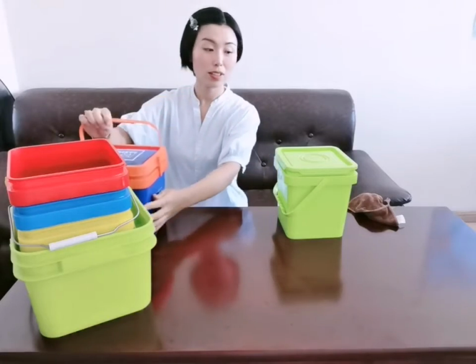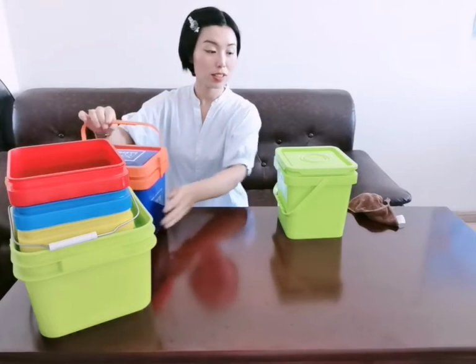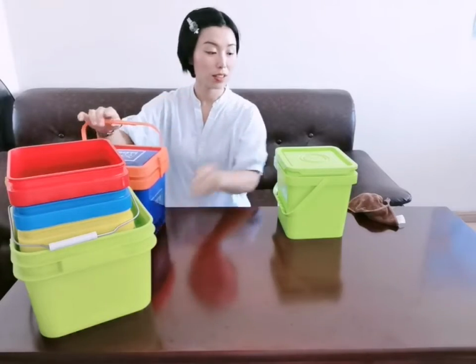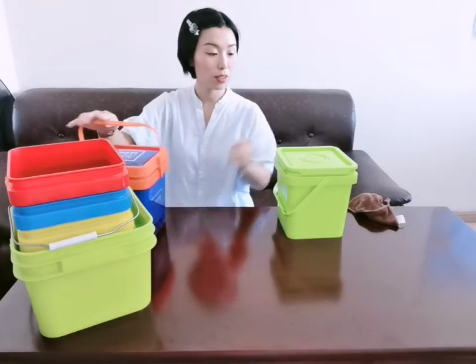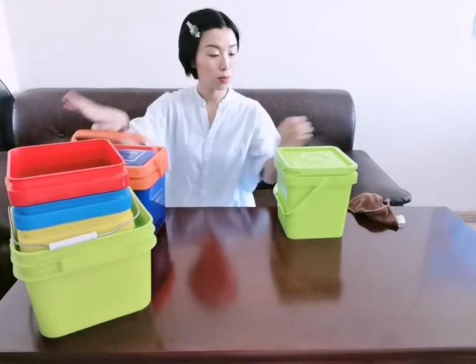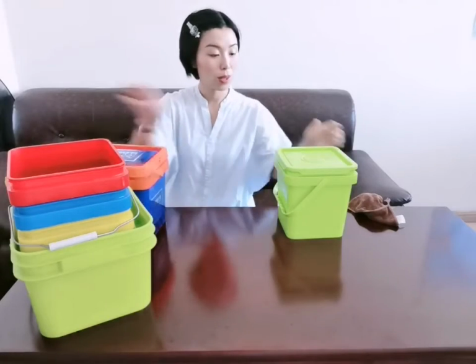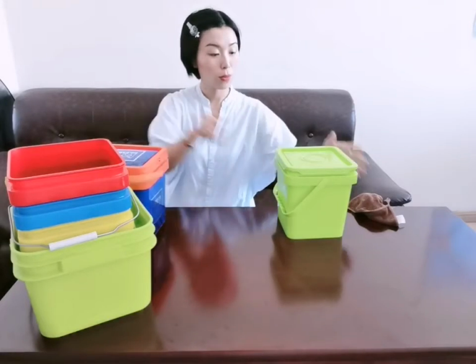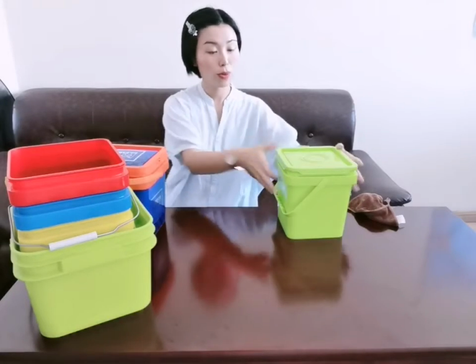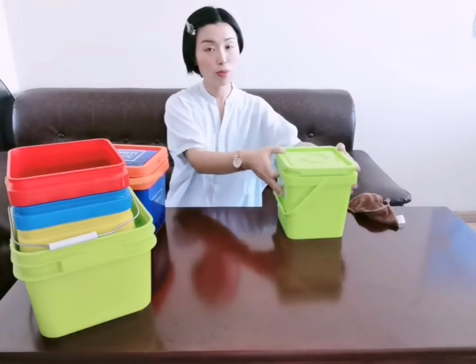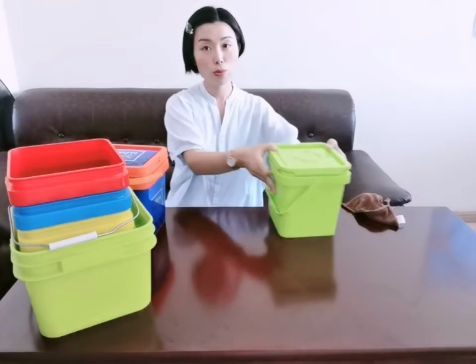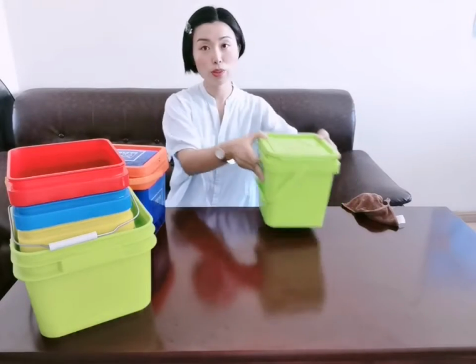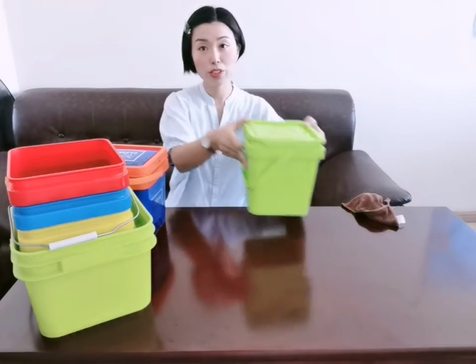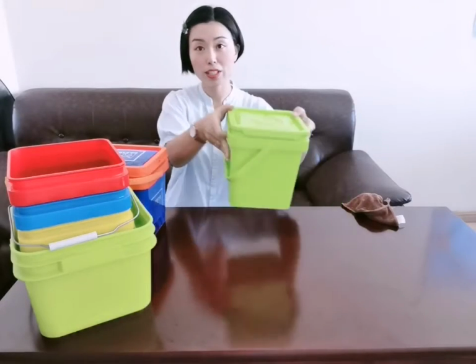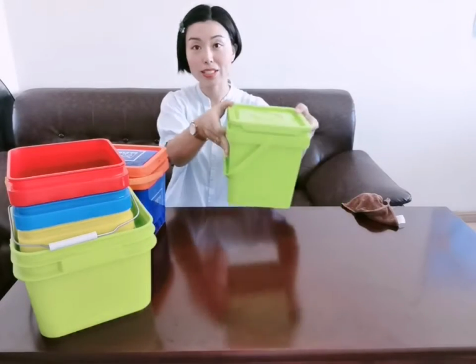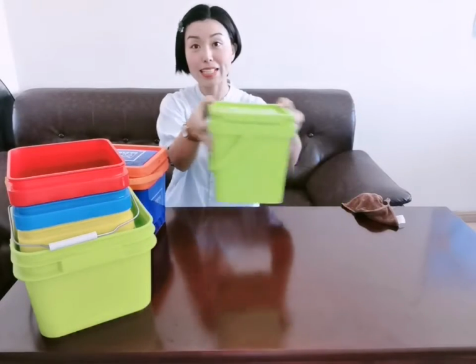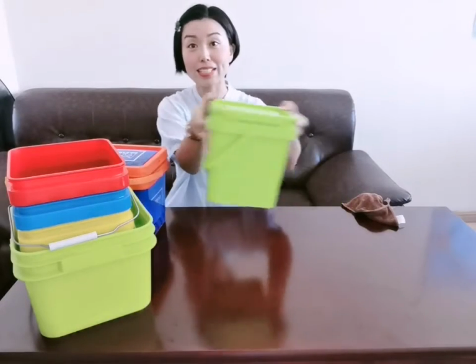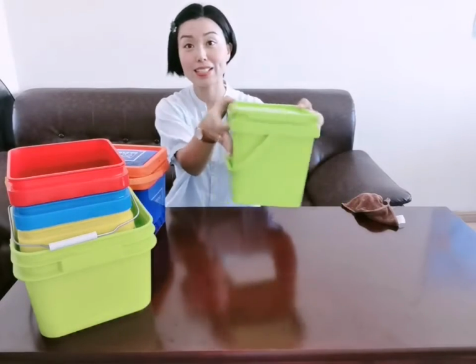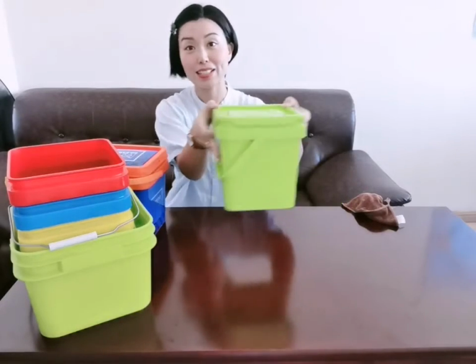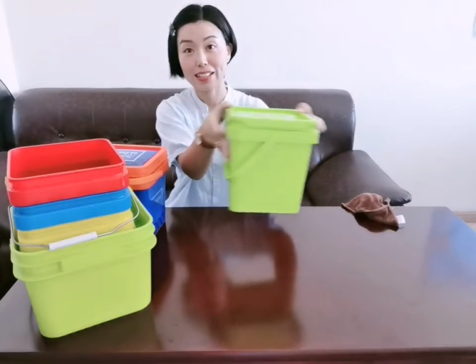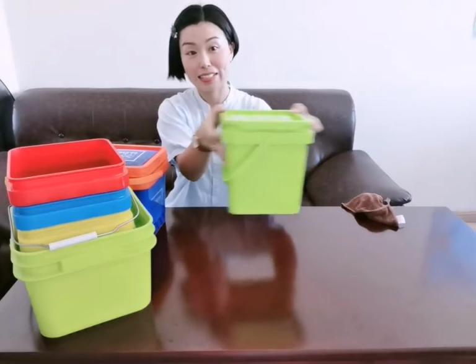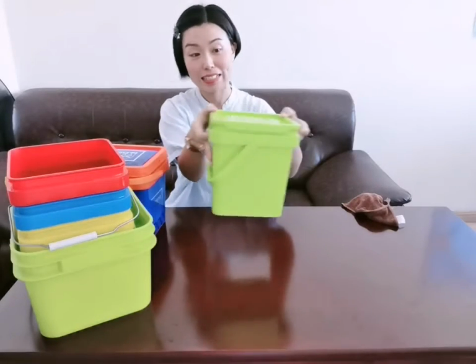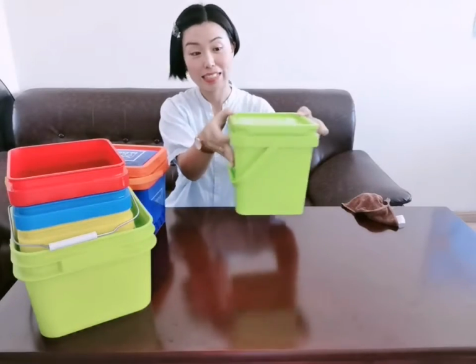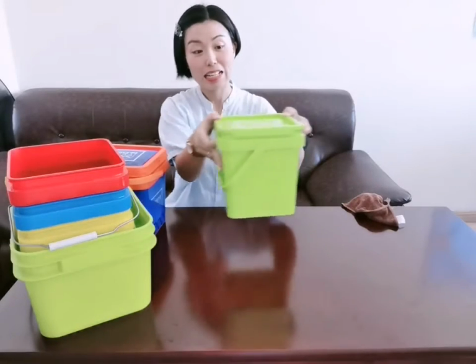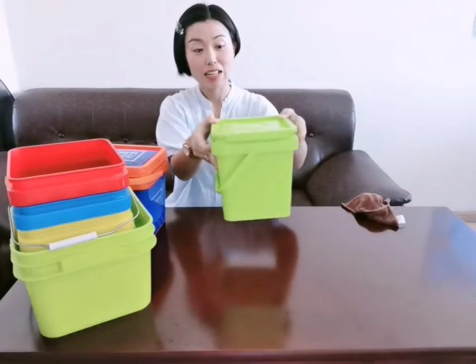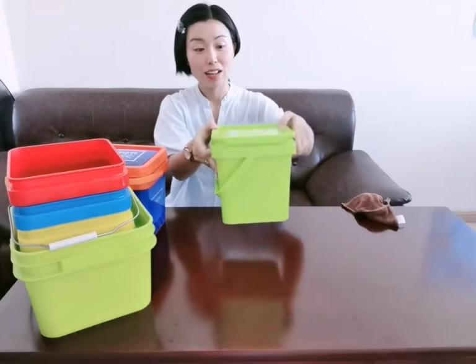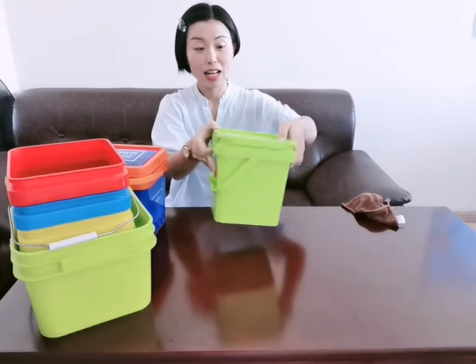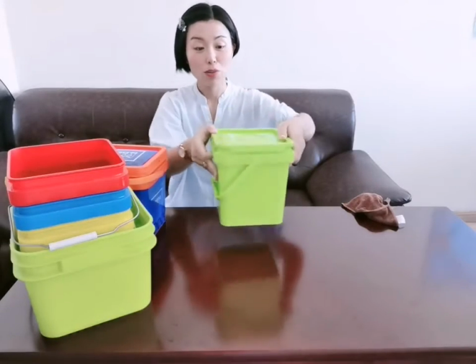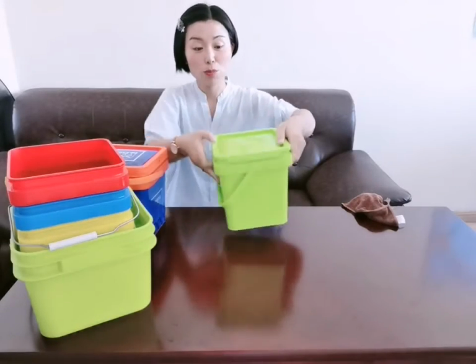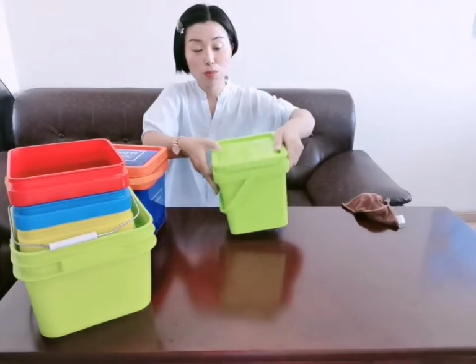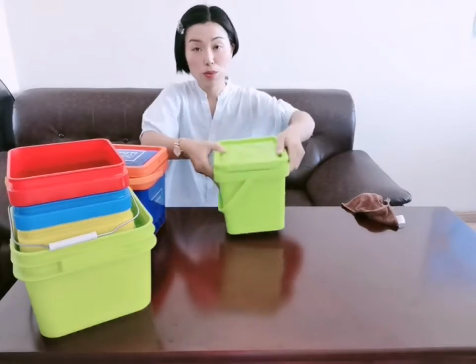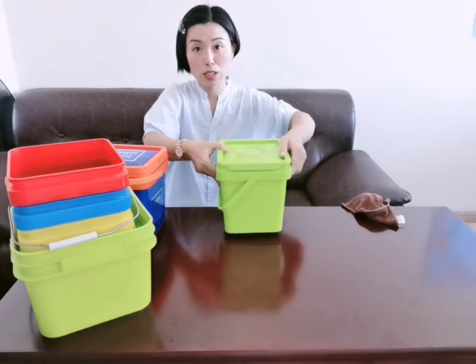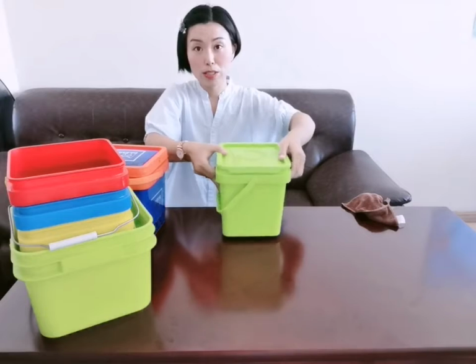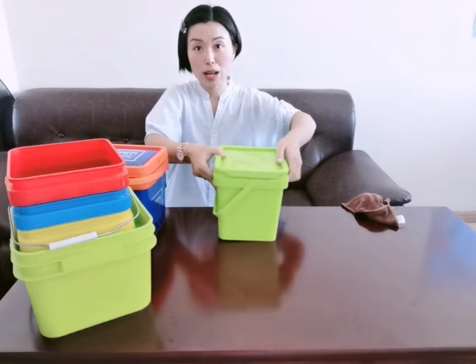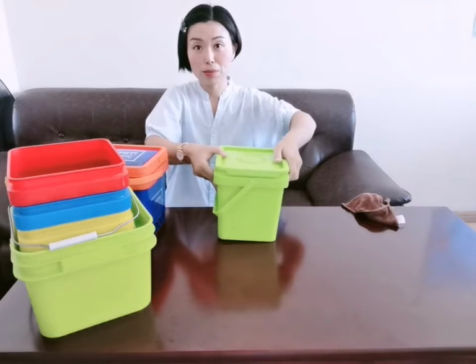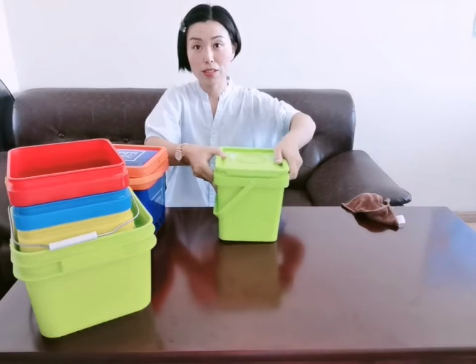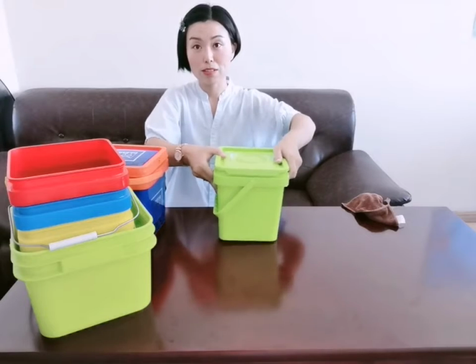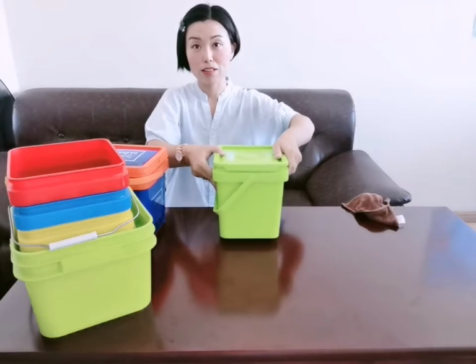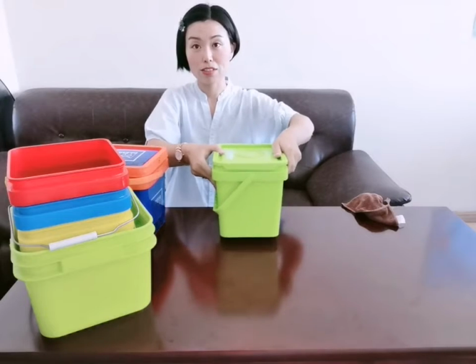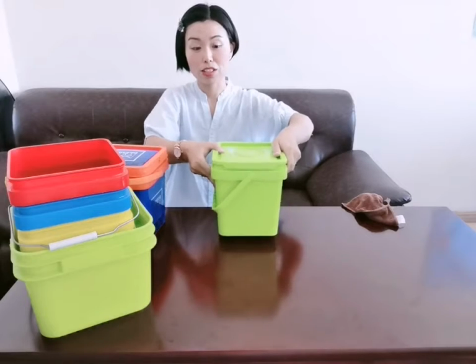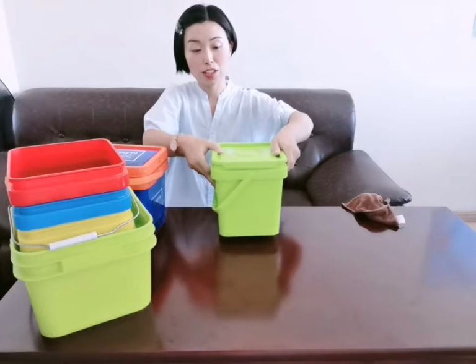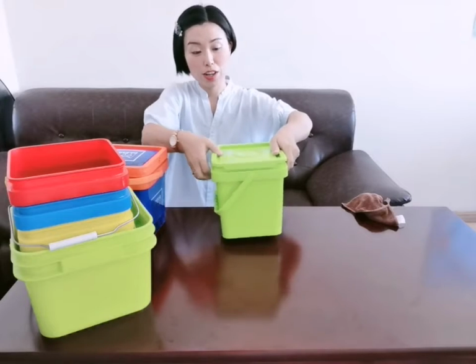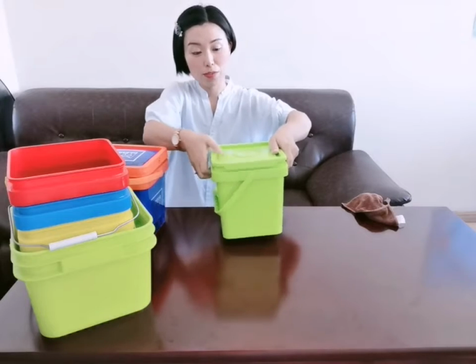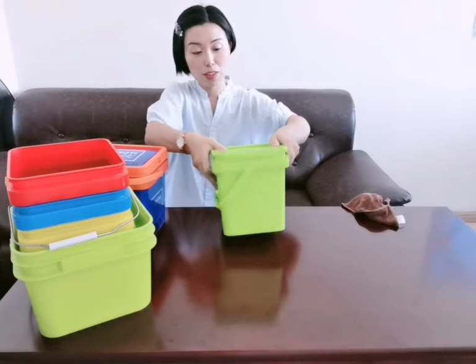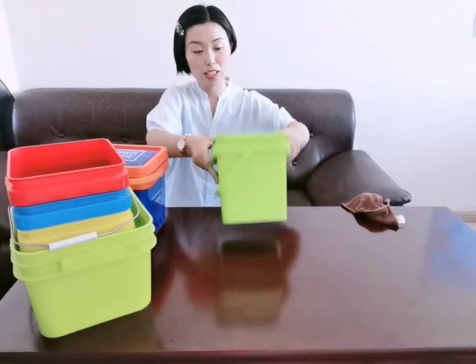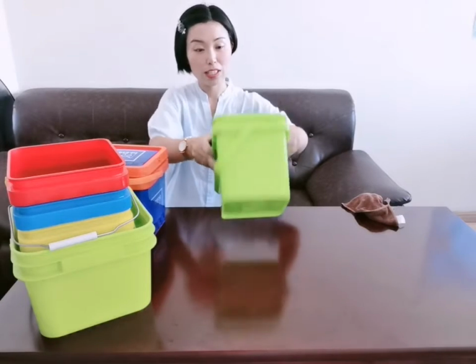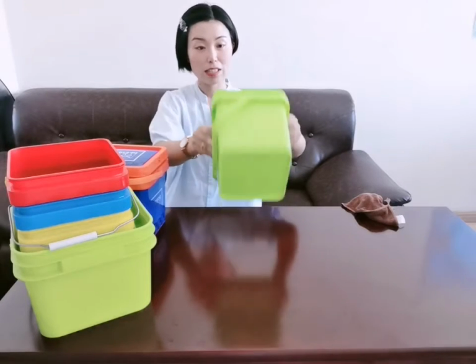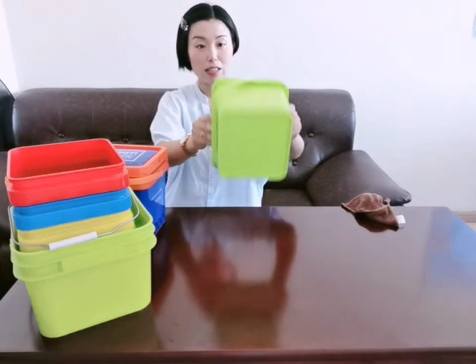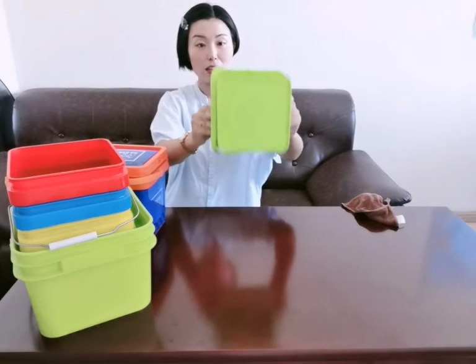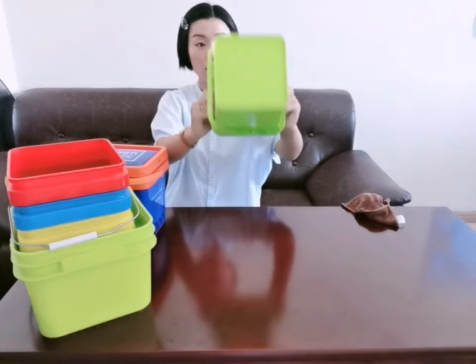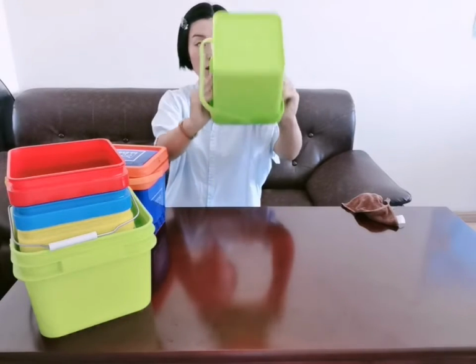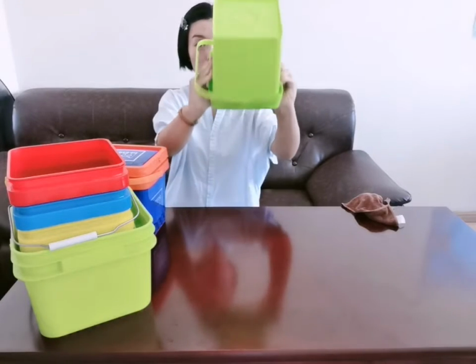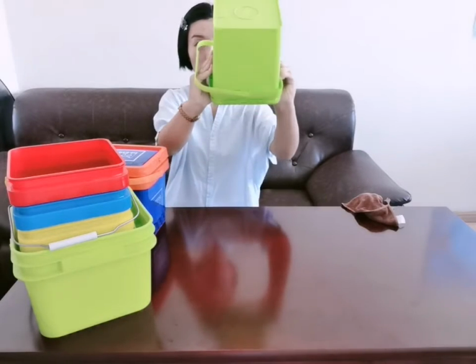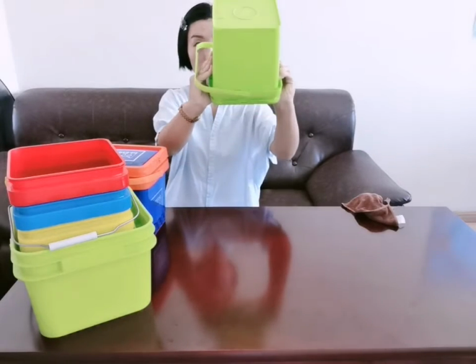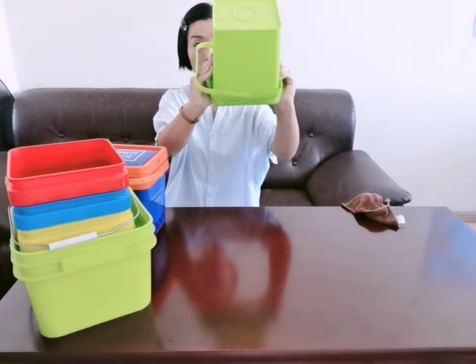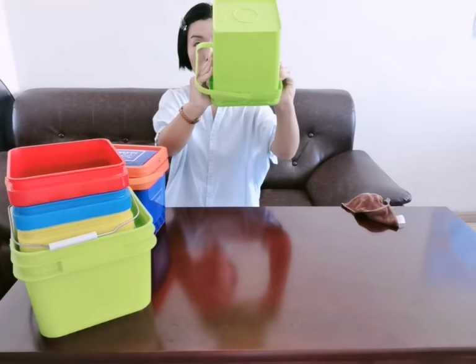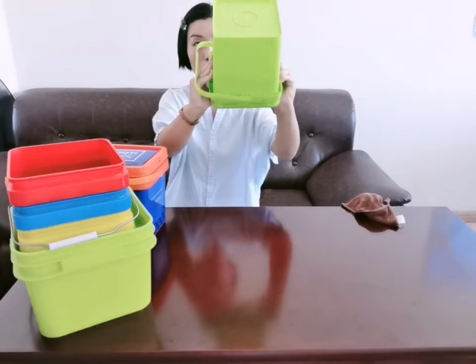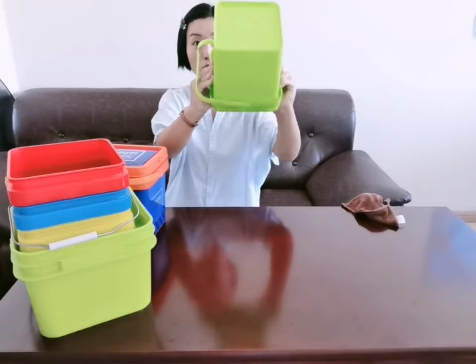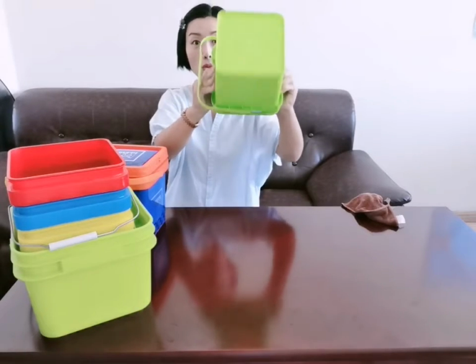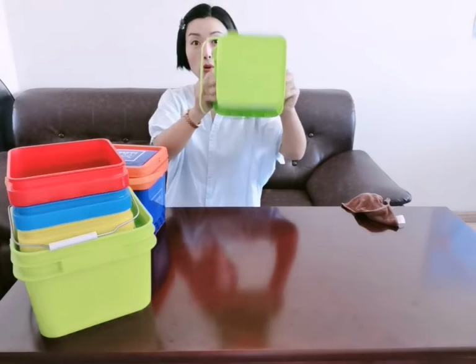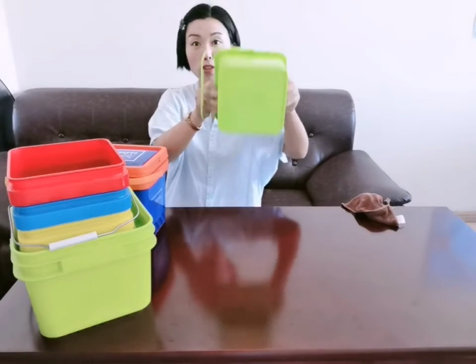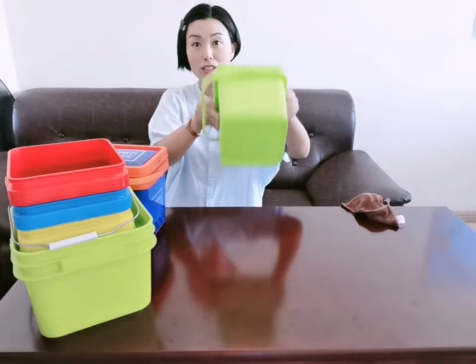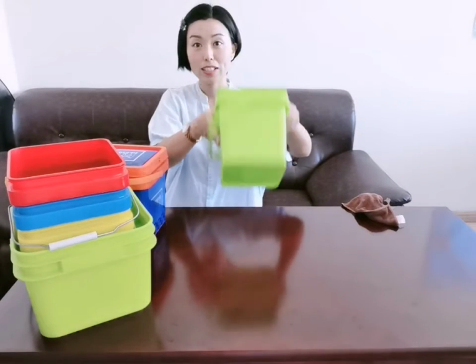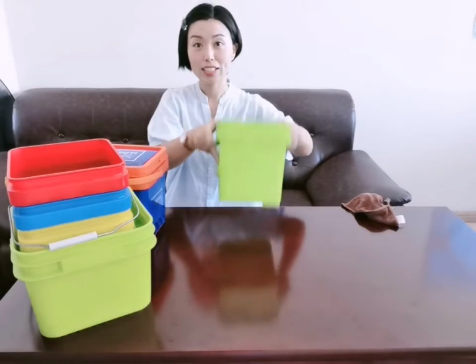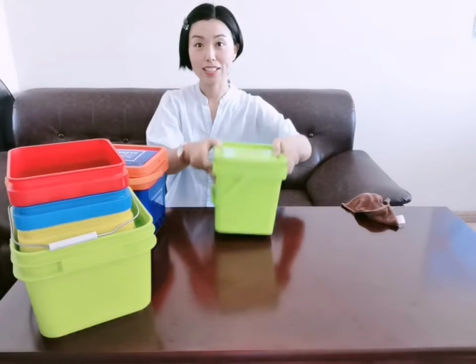See this bag with water in it. I will put it upside down — see carefully. No water leaking.